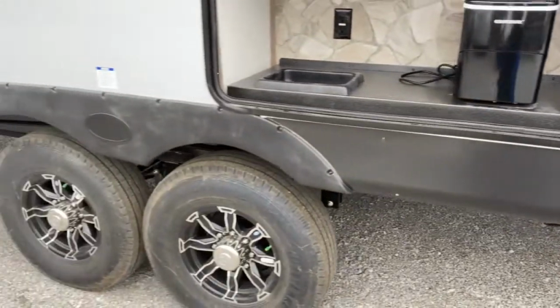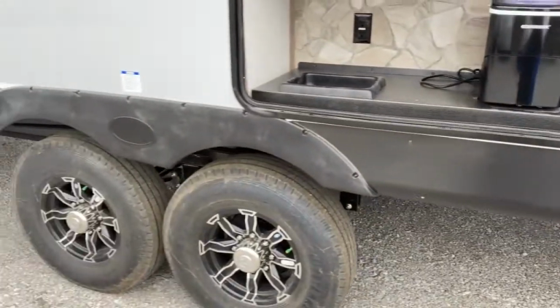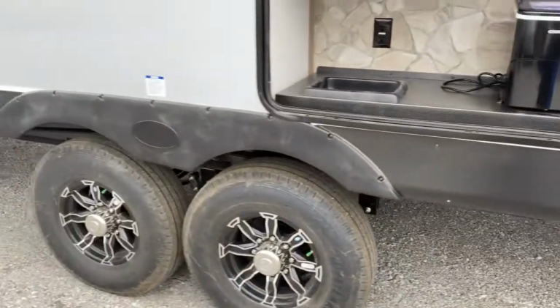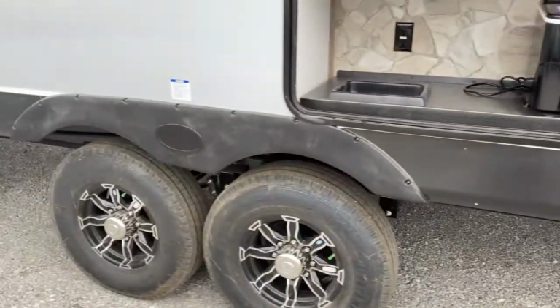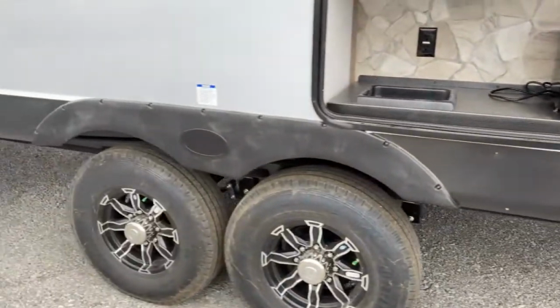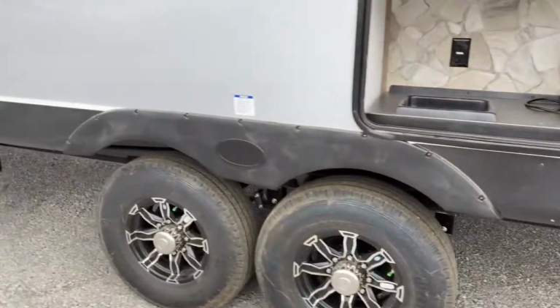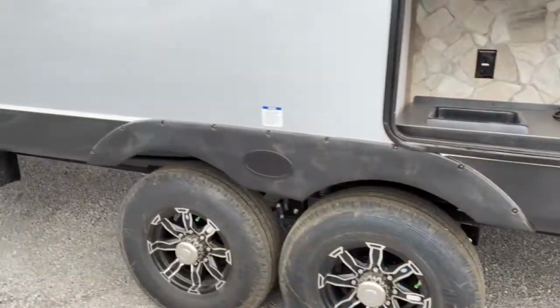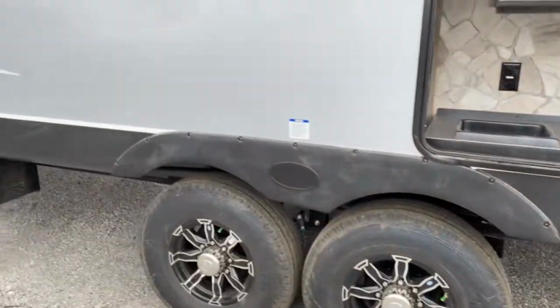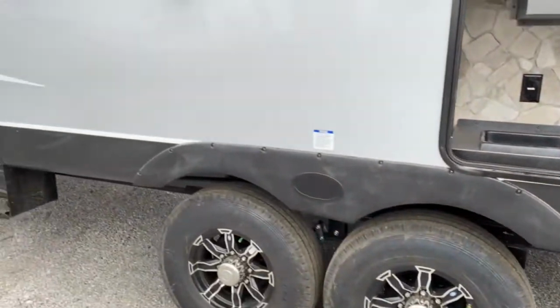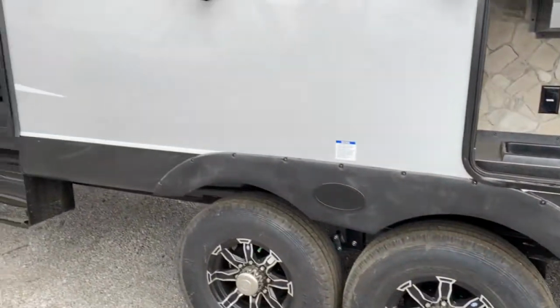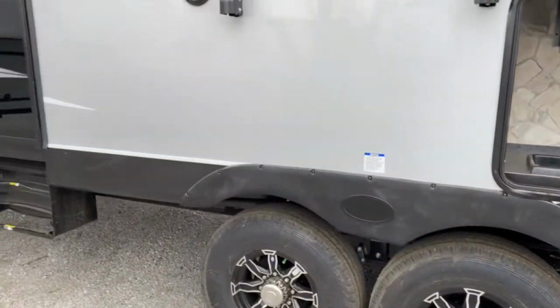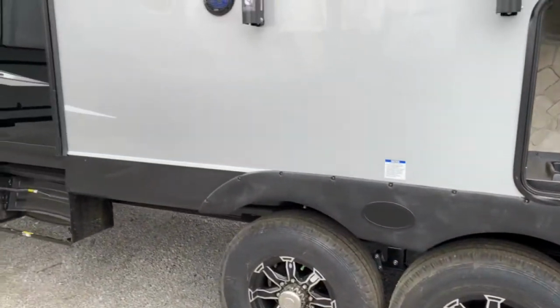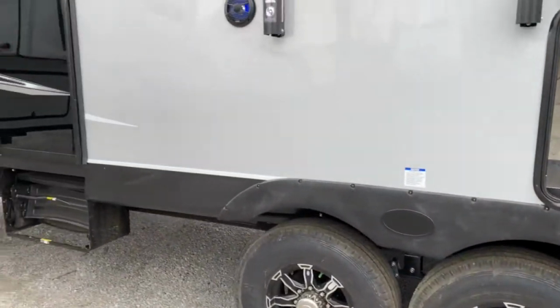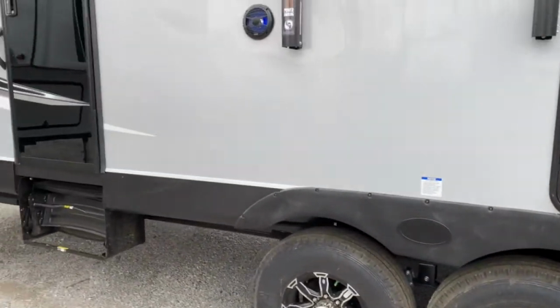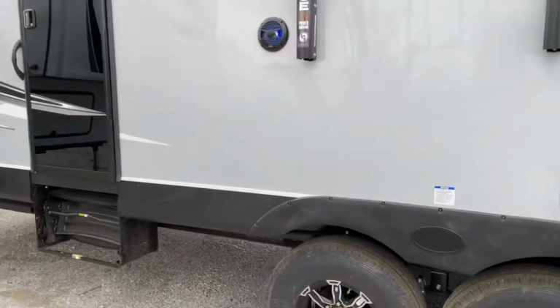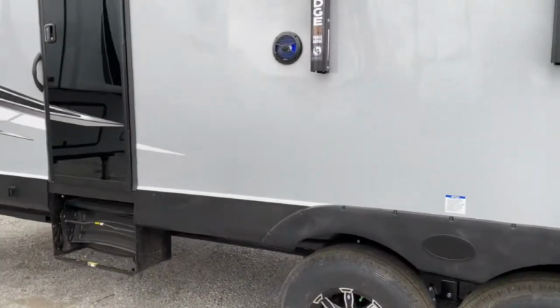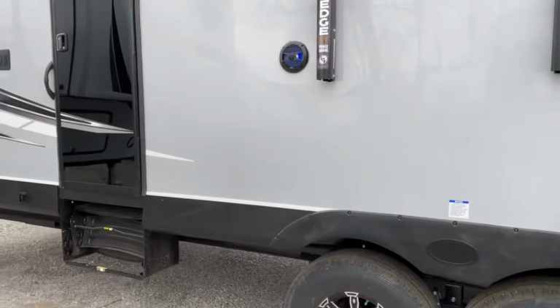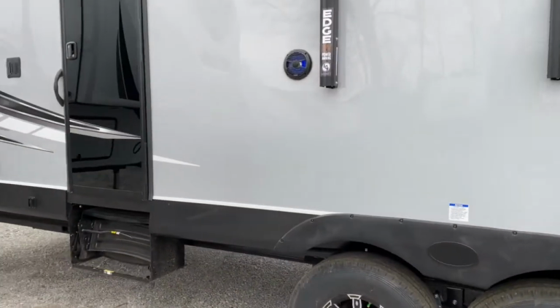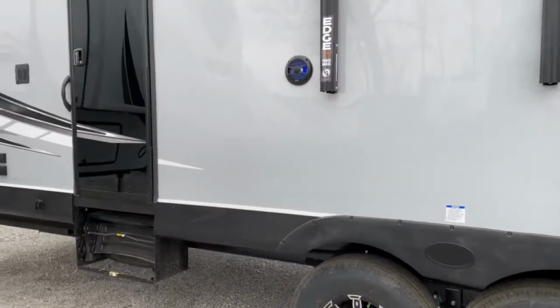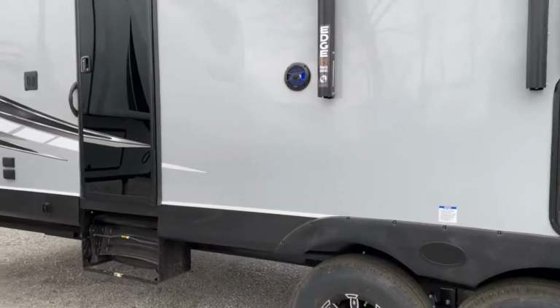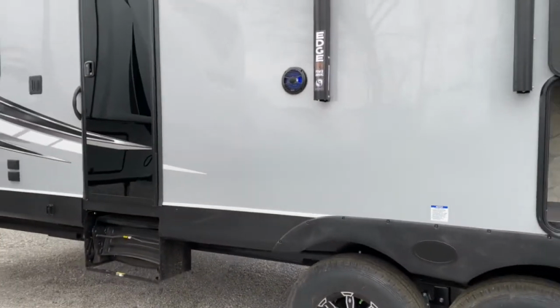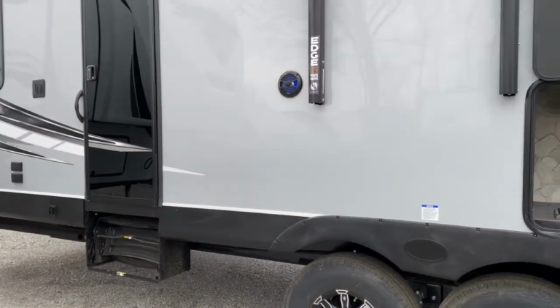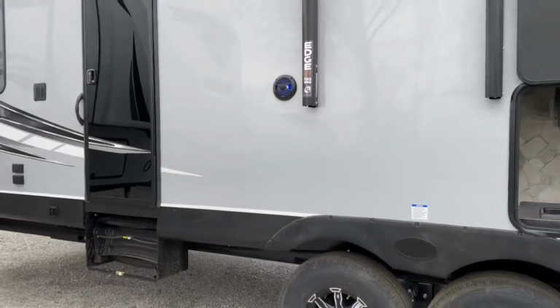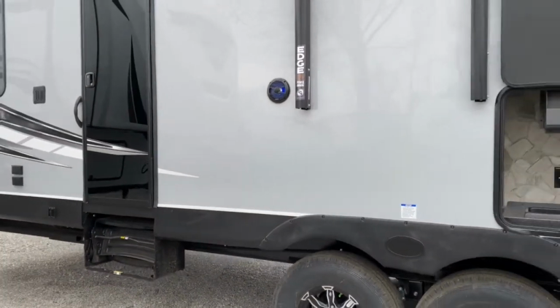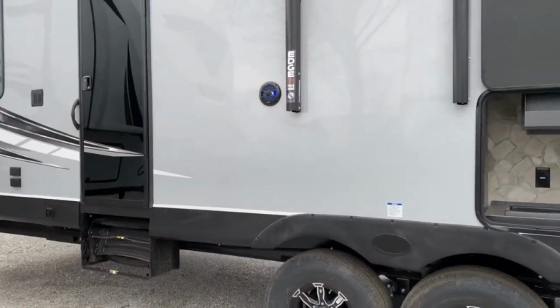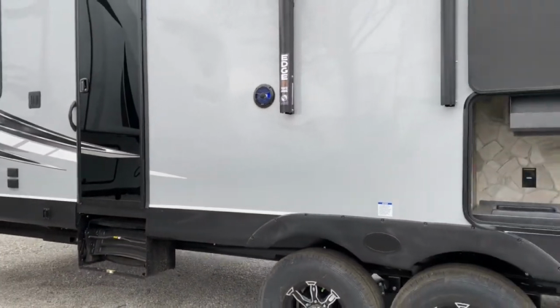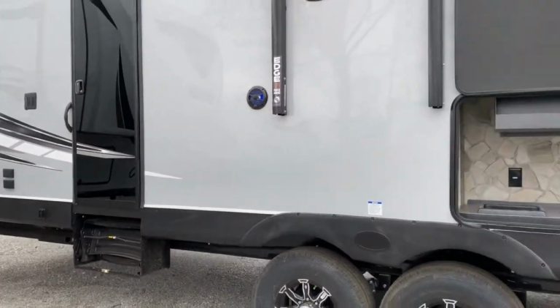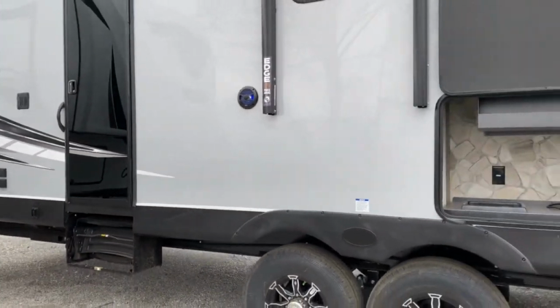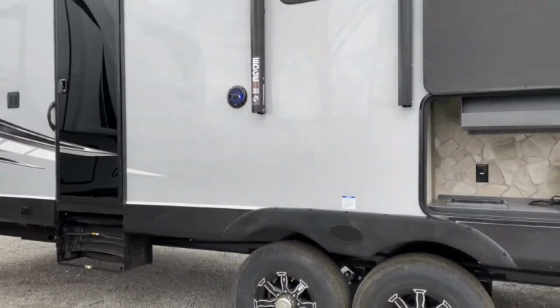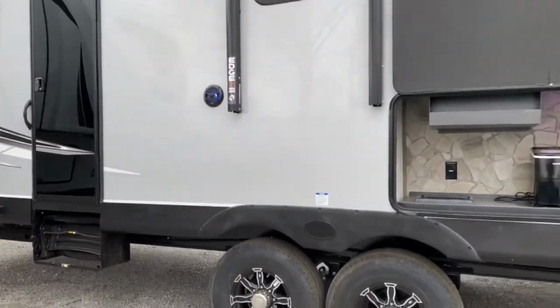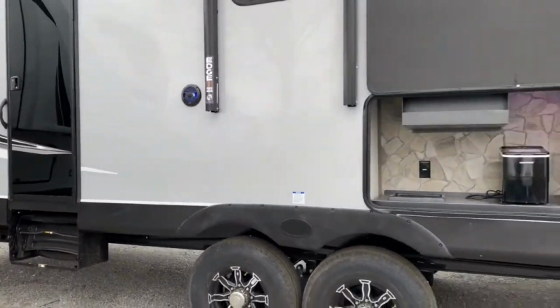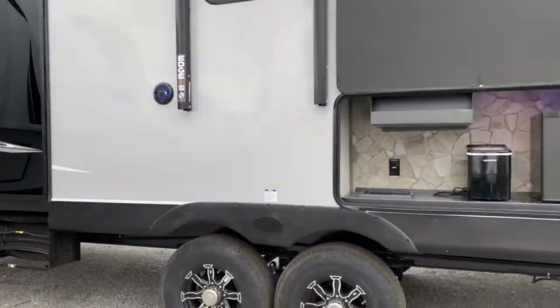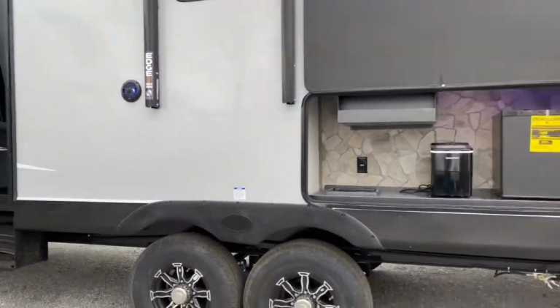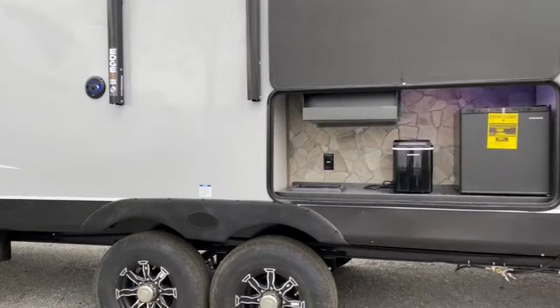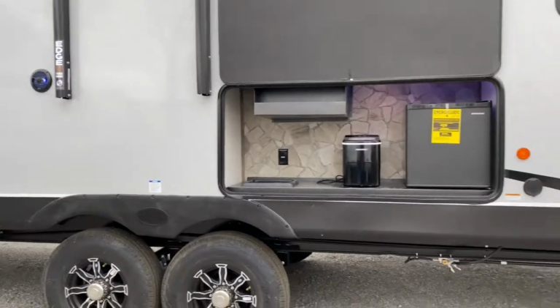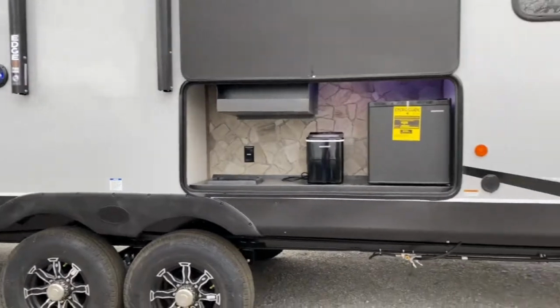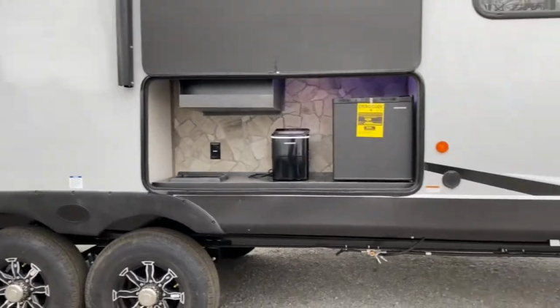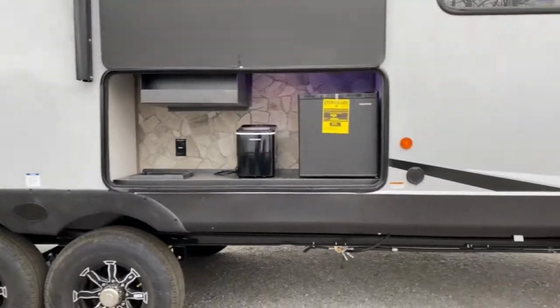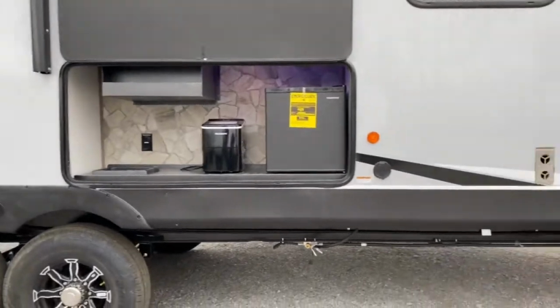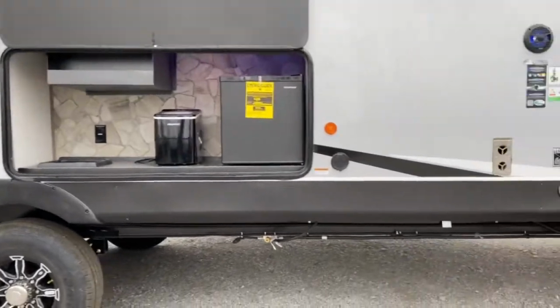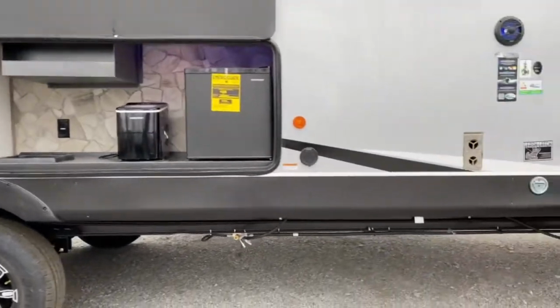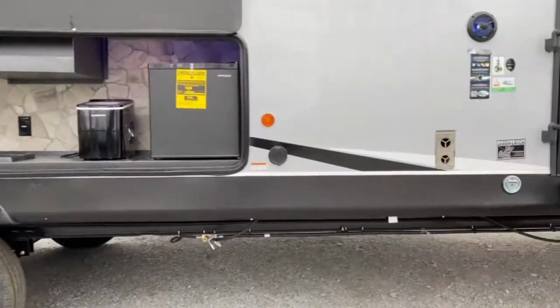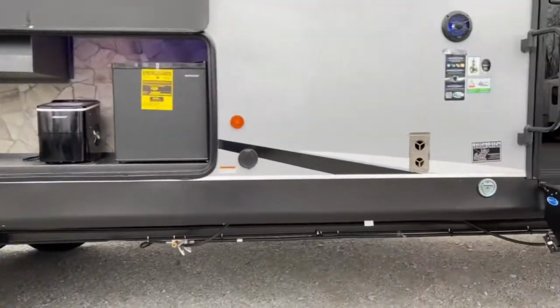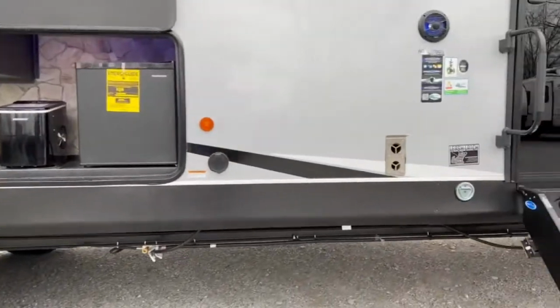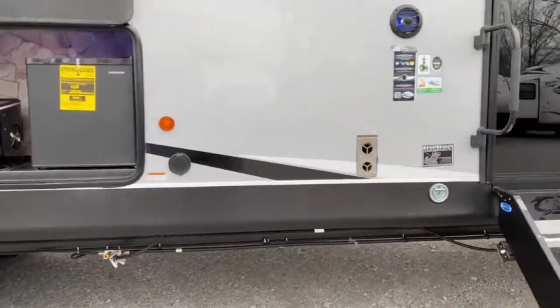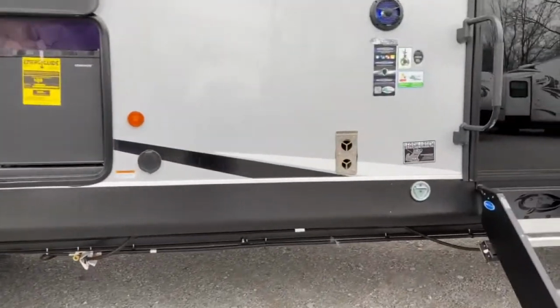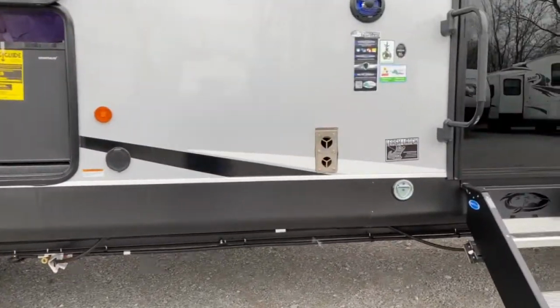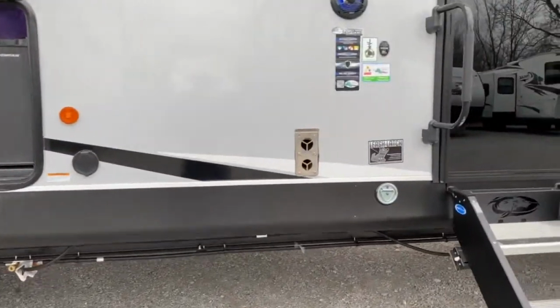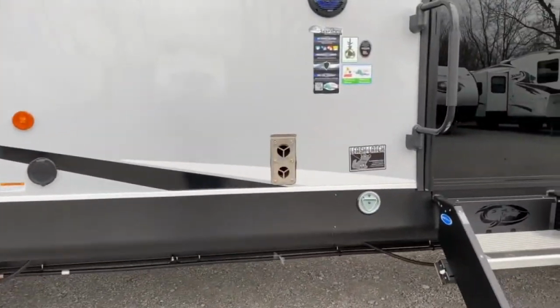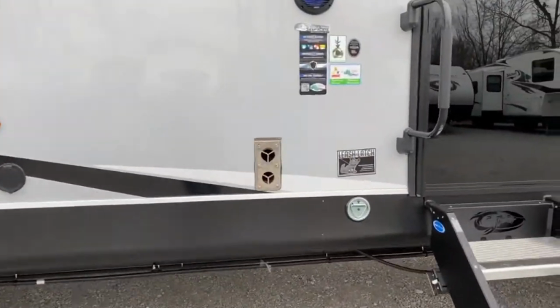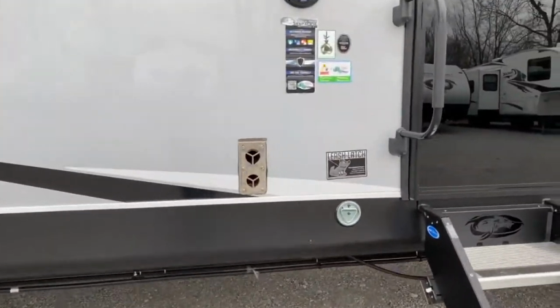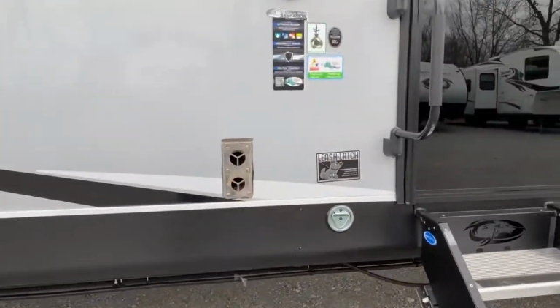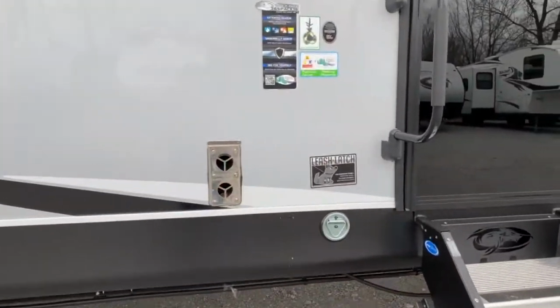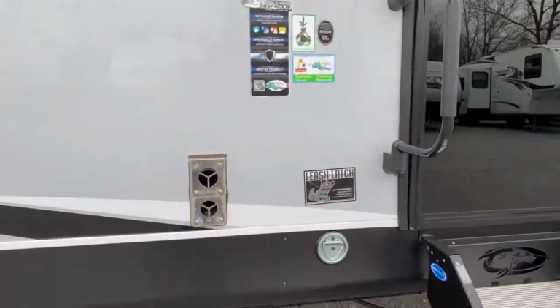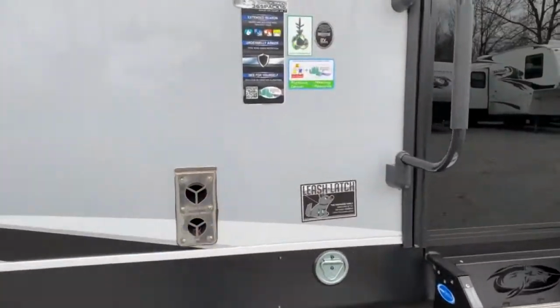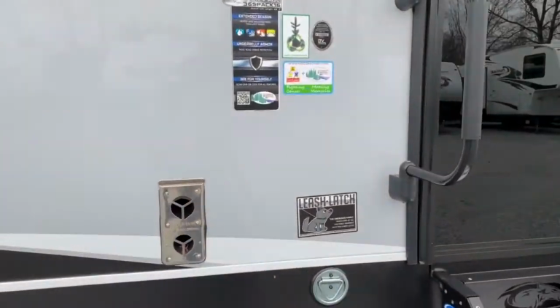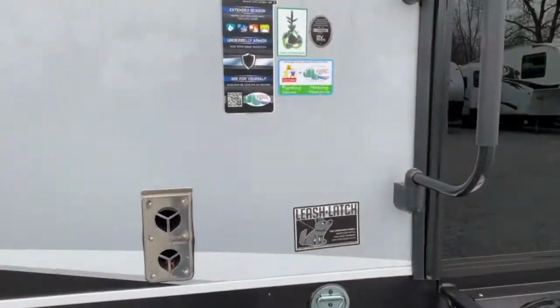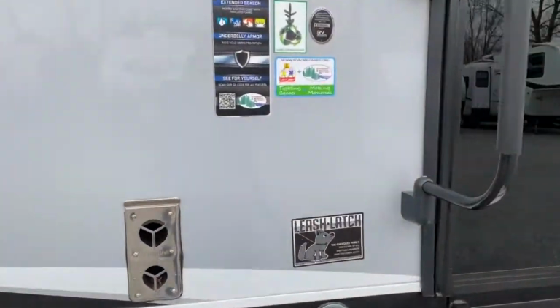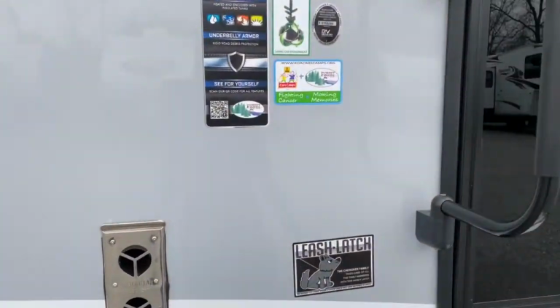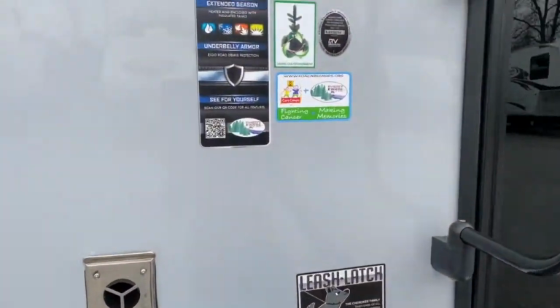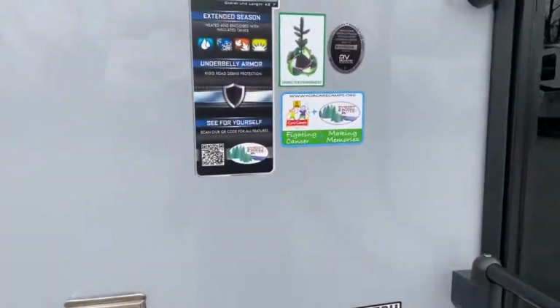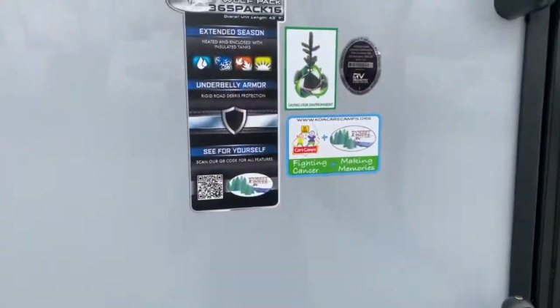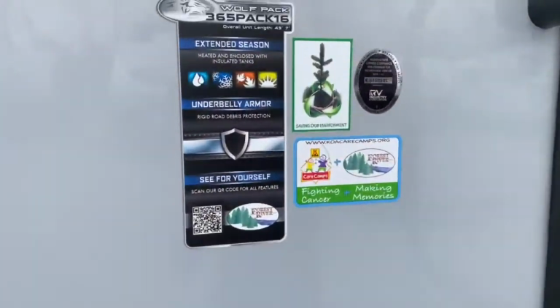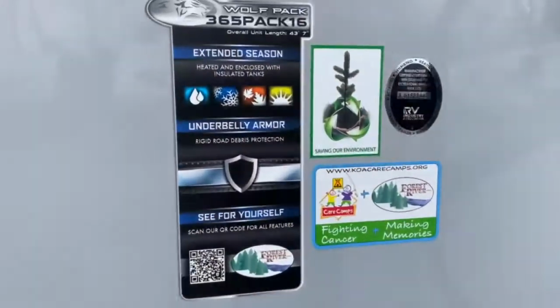Again, this unit is a toy hauler. It does have a ramp door on the back, however it also has a party deck which I'll show you once we get inside.